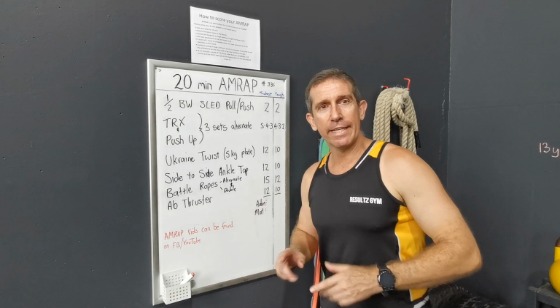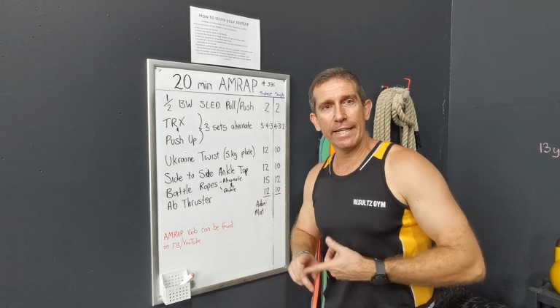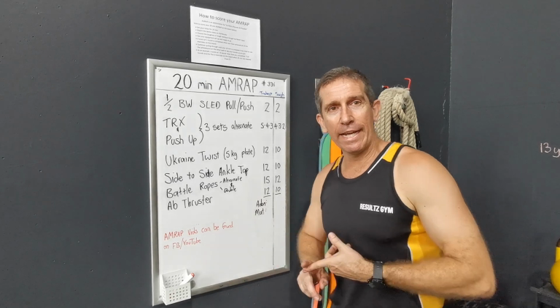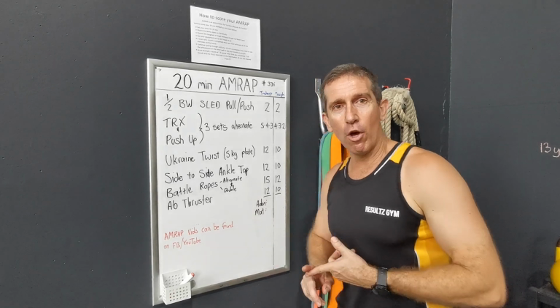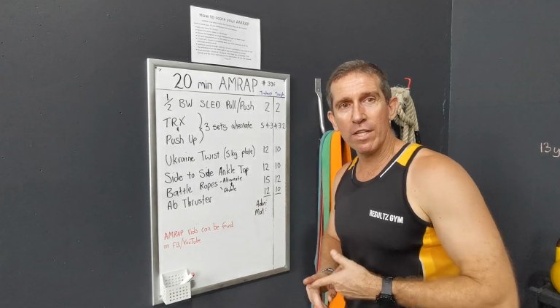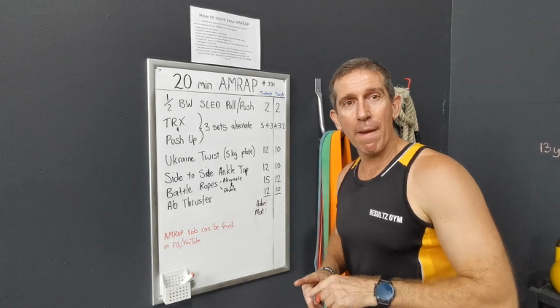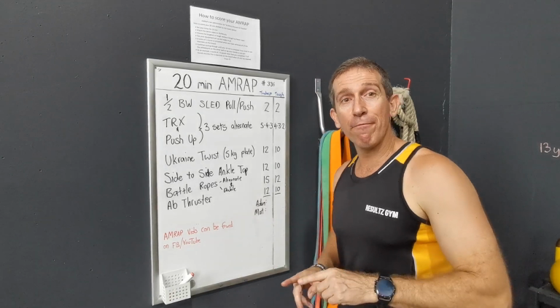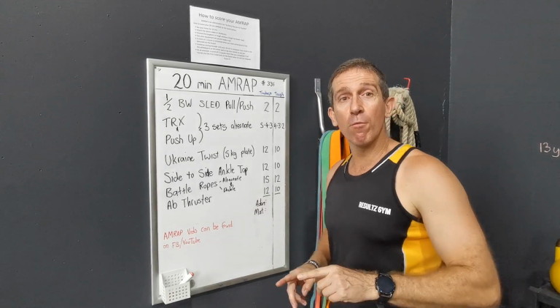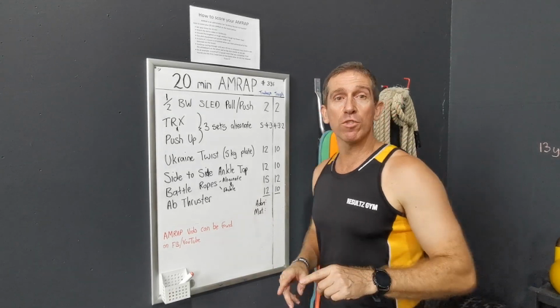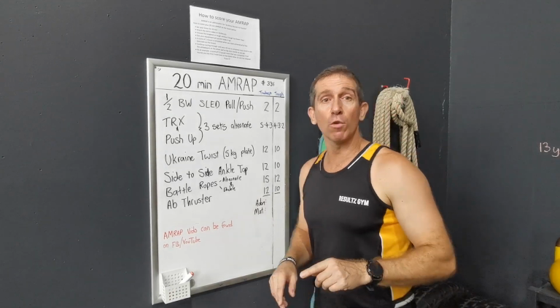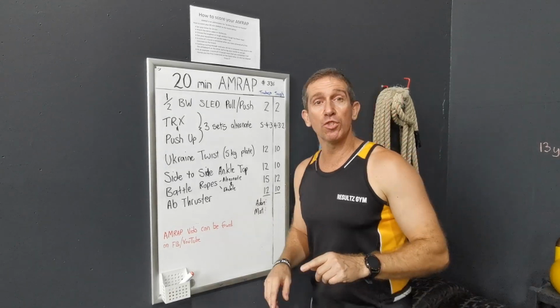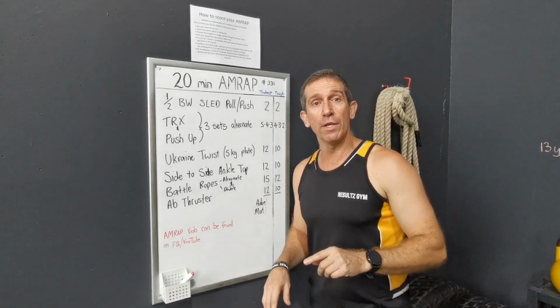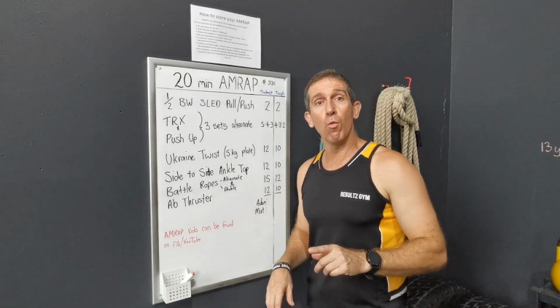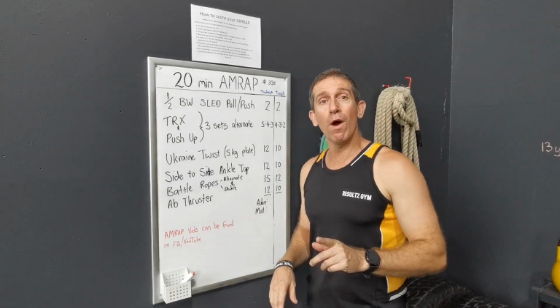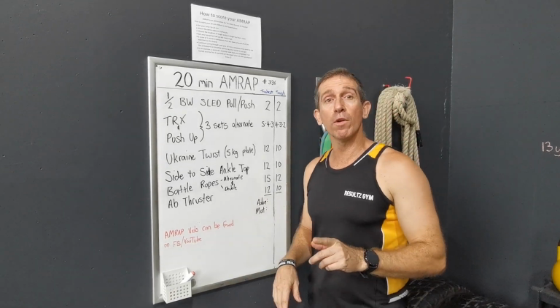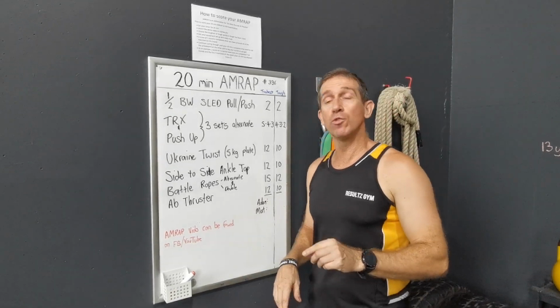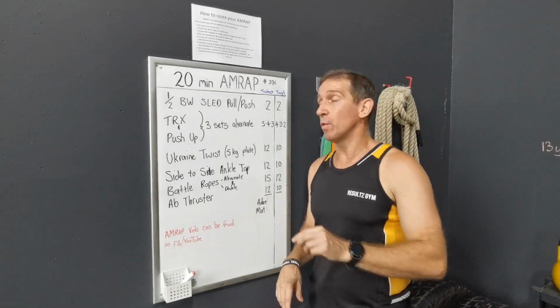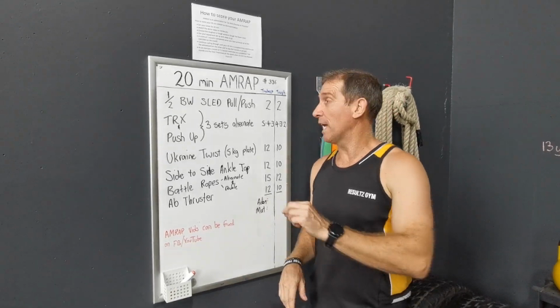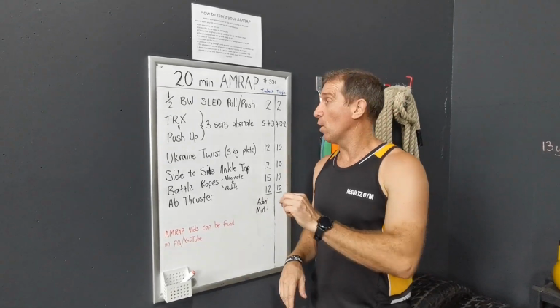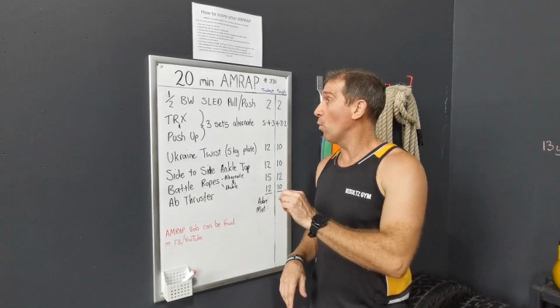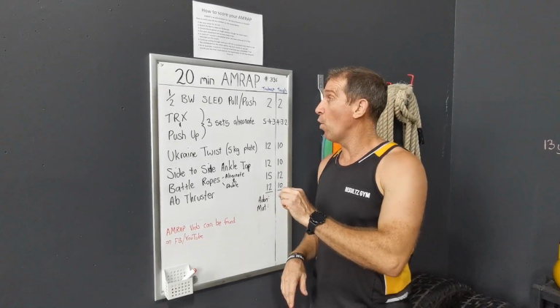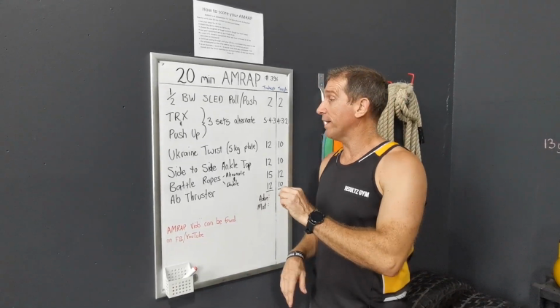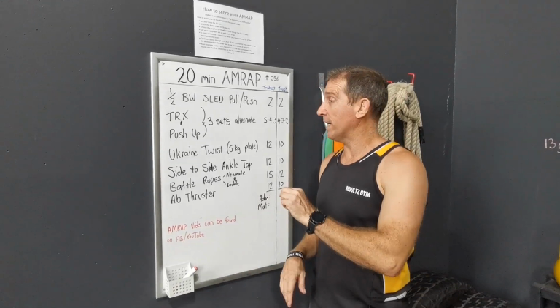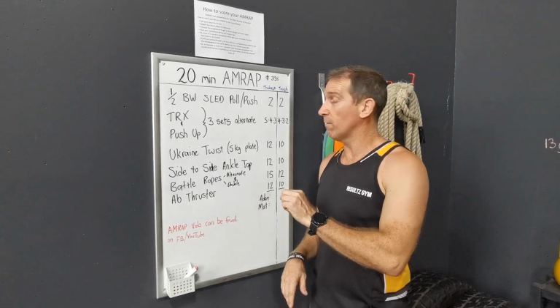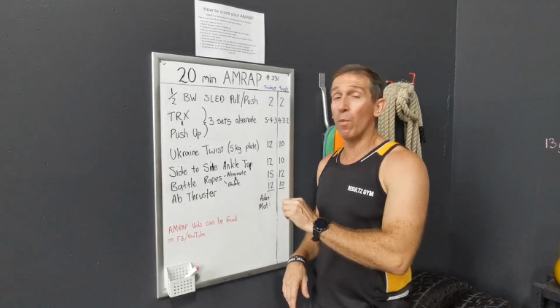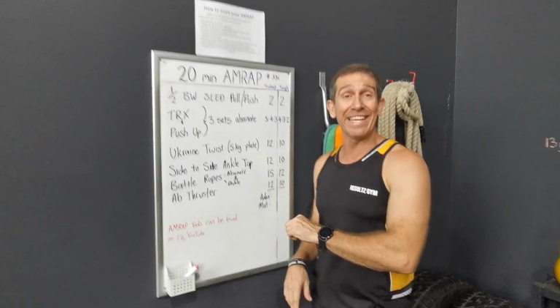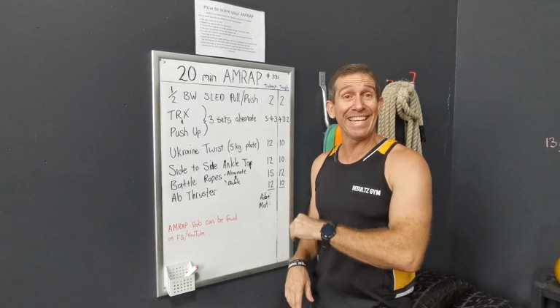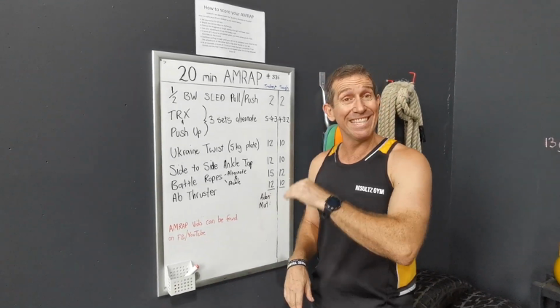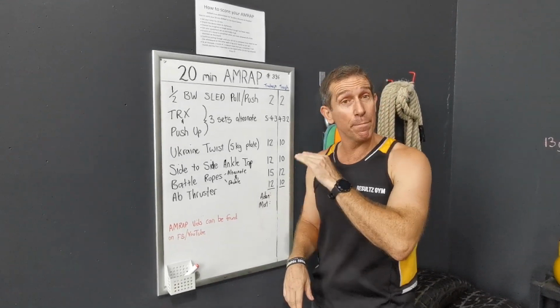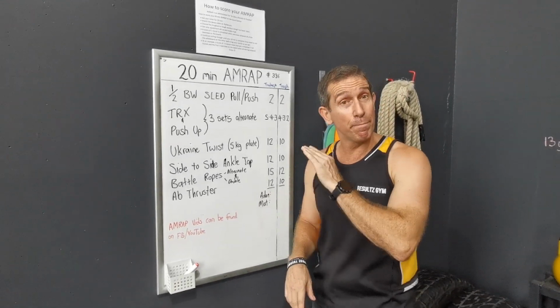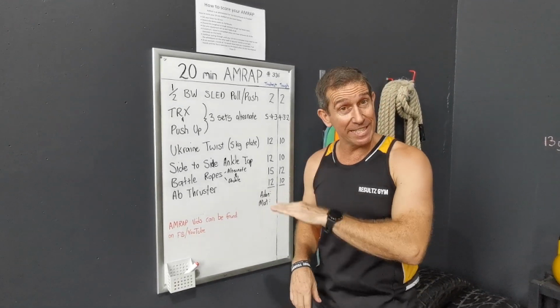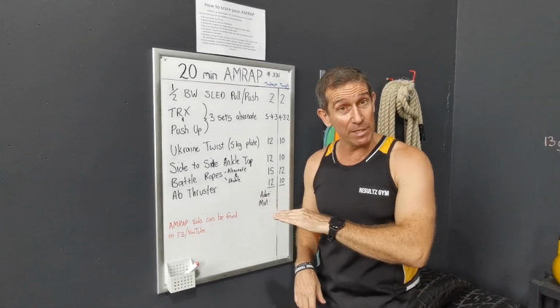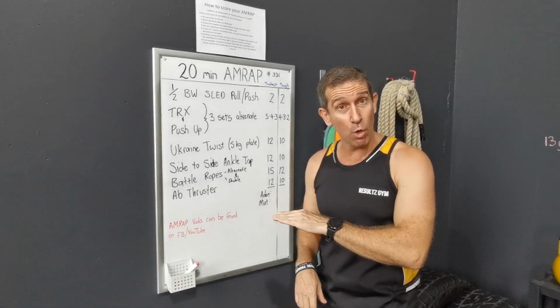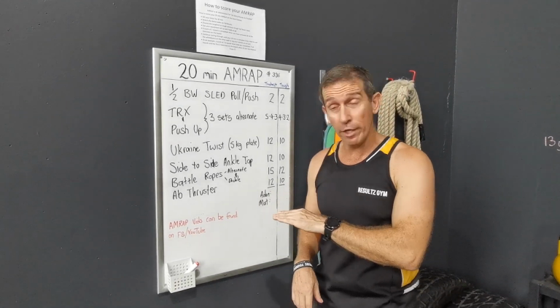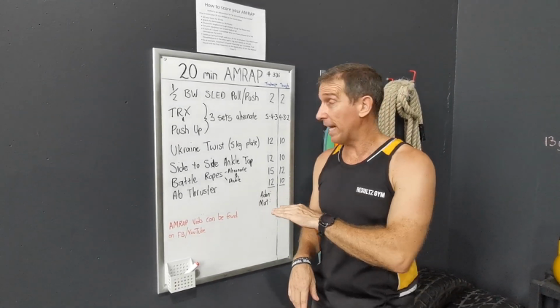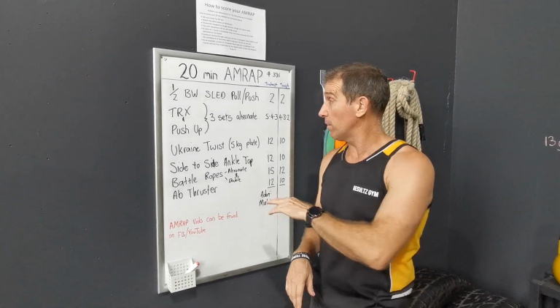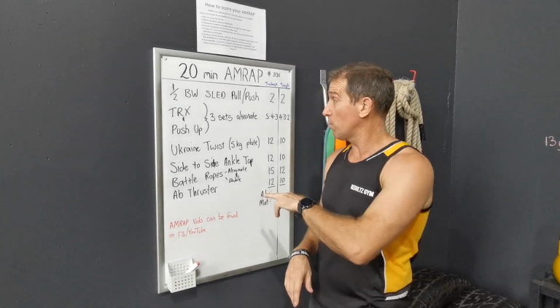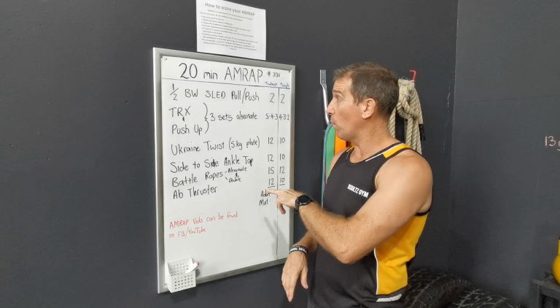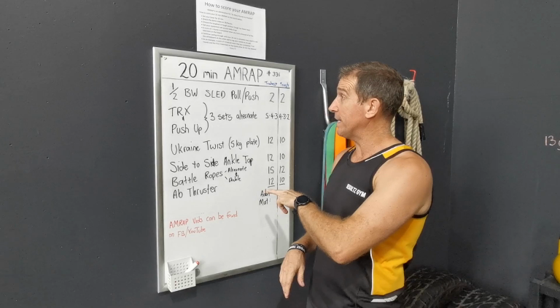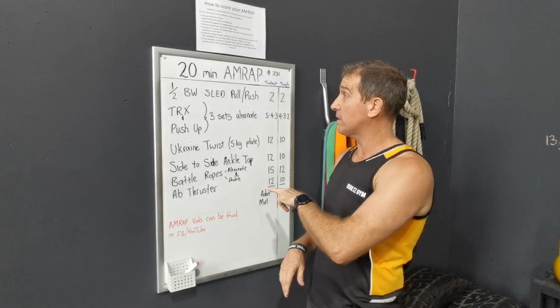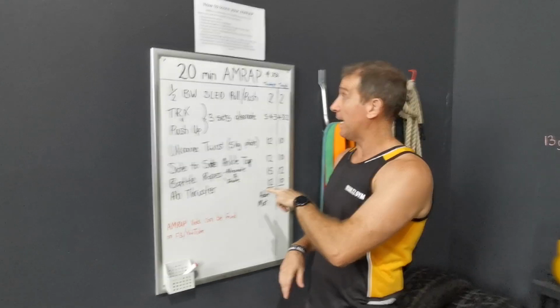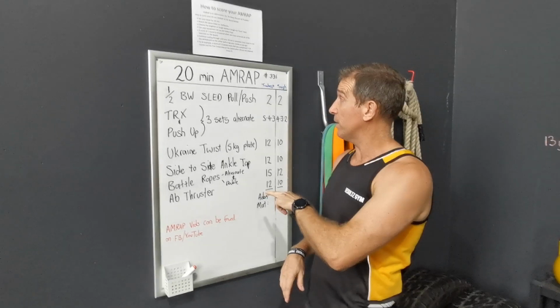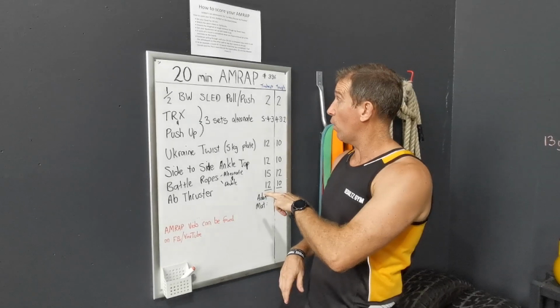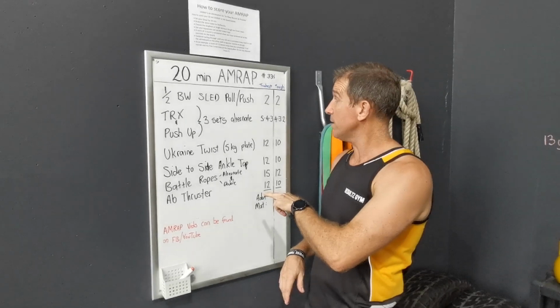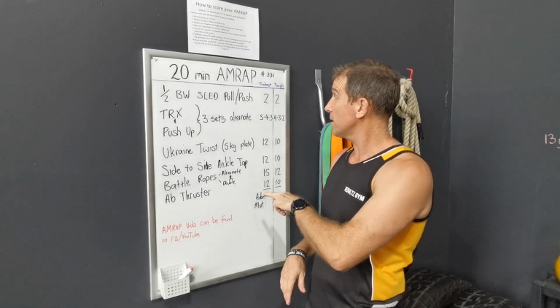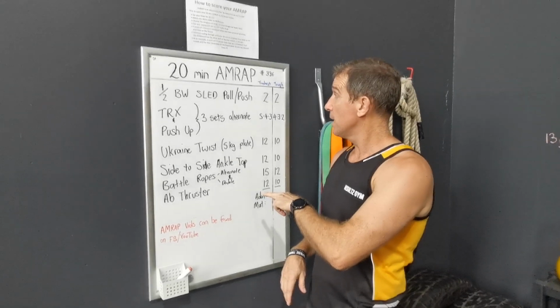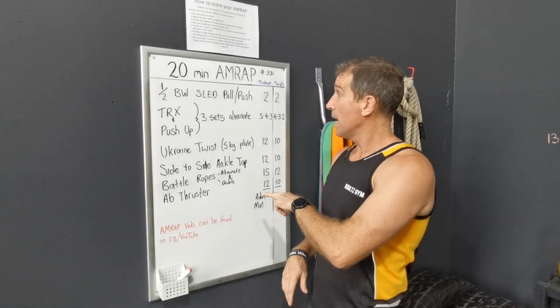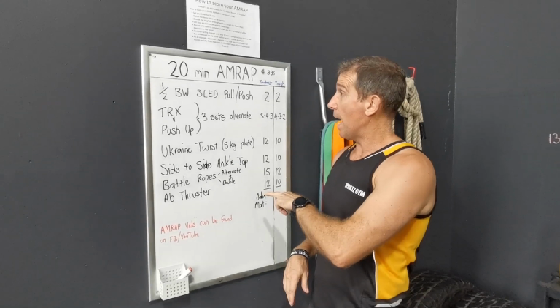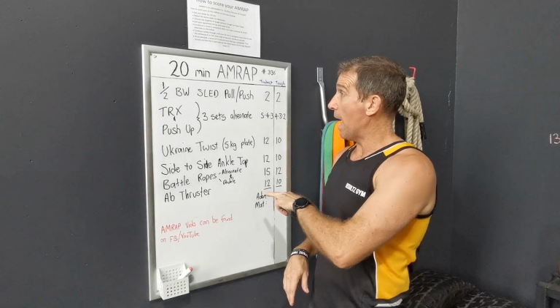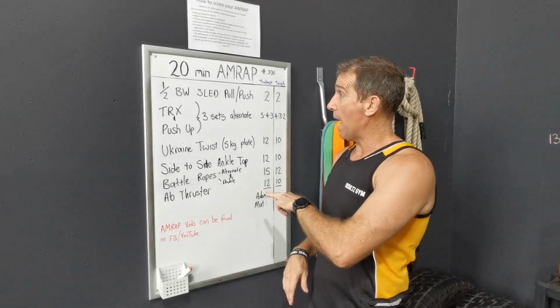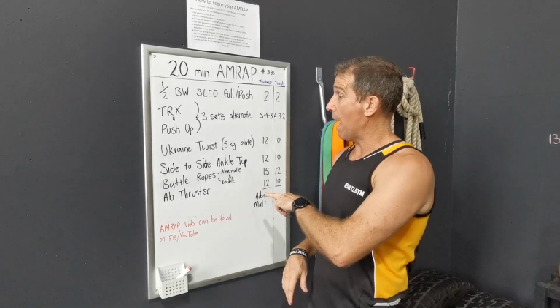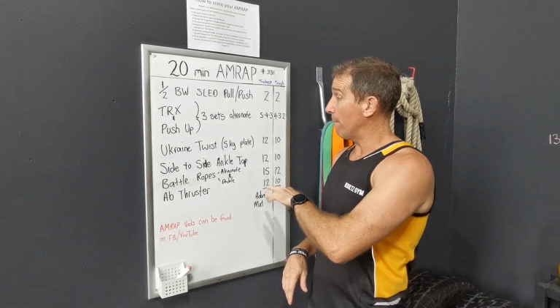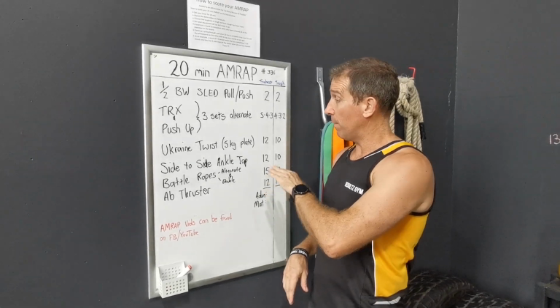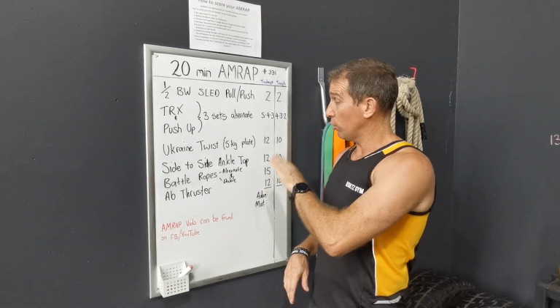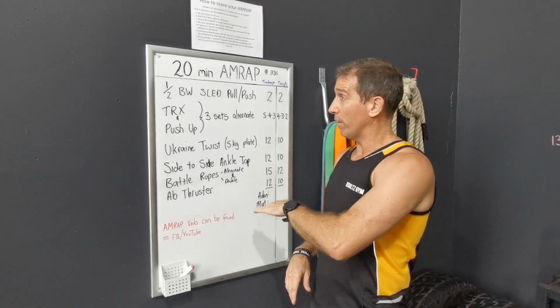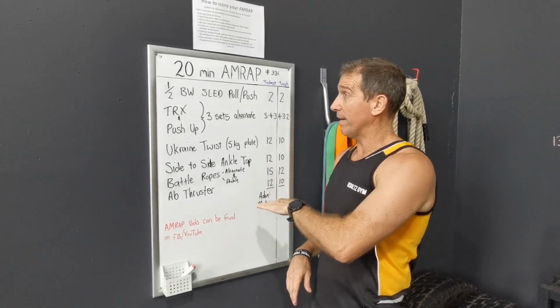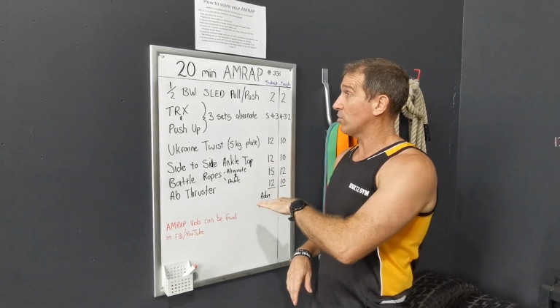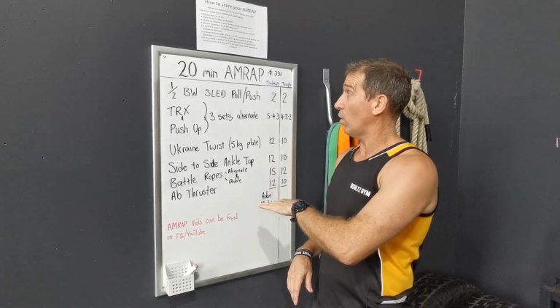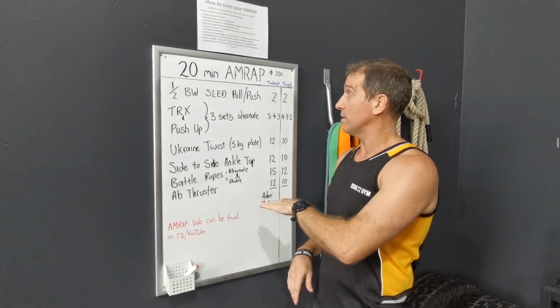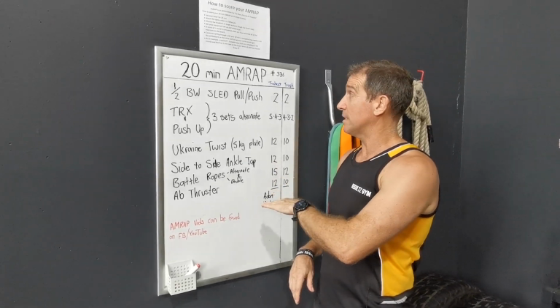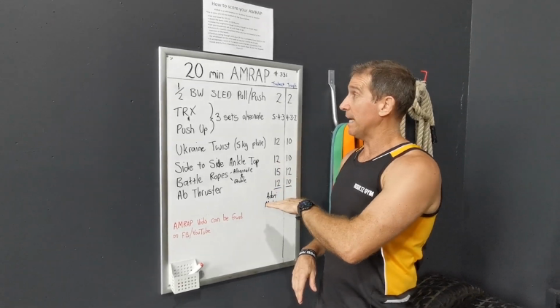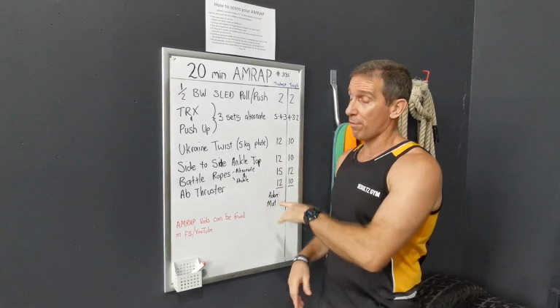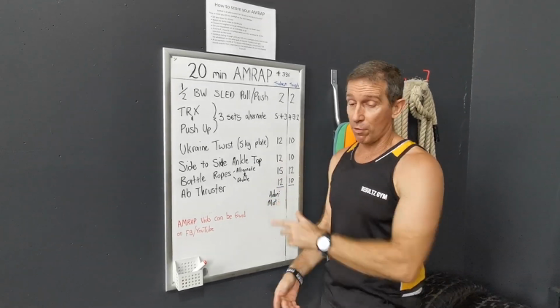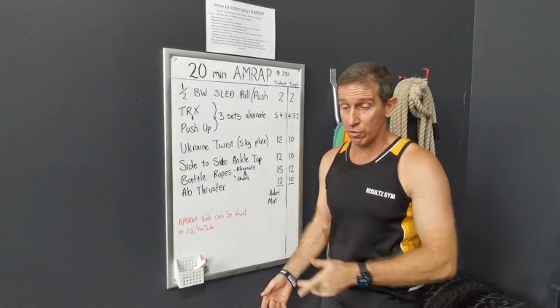G'day guys, Matt from Results Gym. Welcome to another workout of the week. It is a busy workout of the week today guys, a lot of exercises to get through.